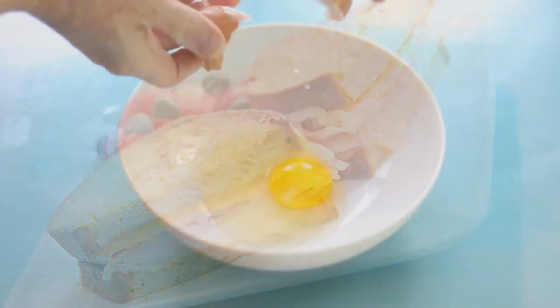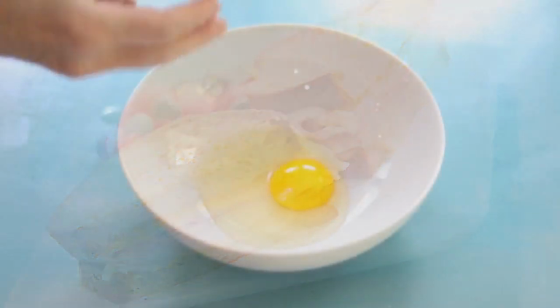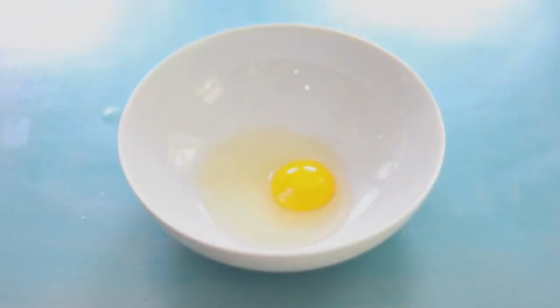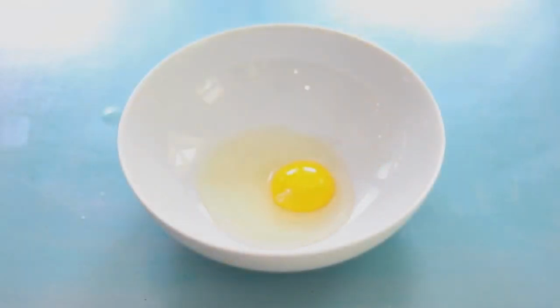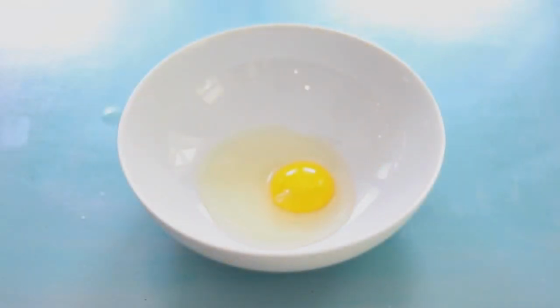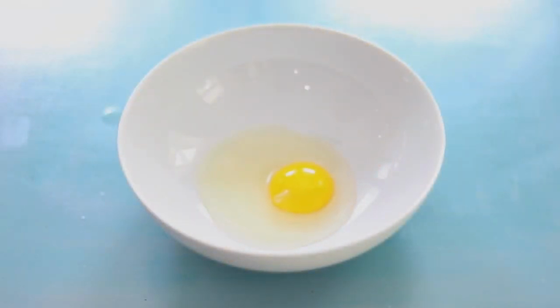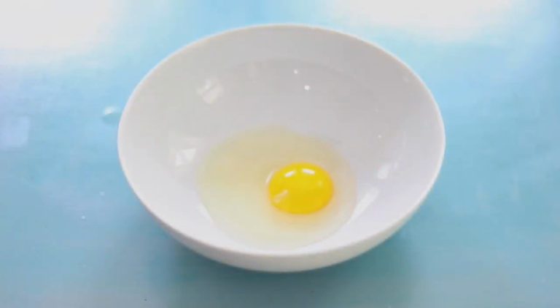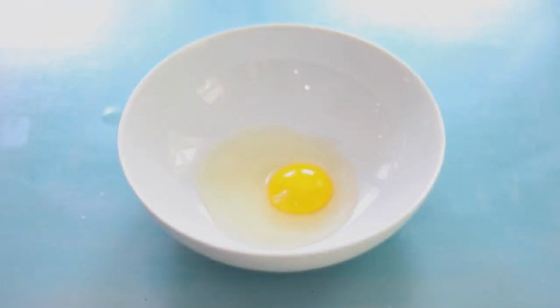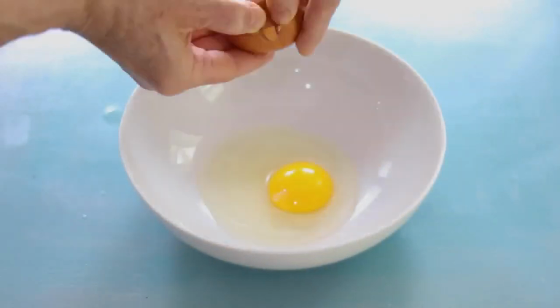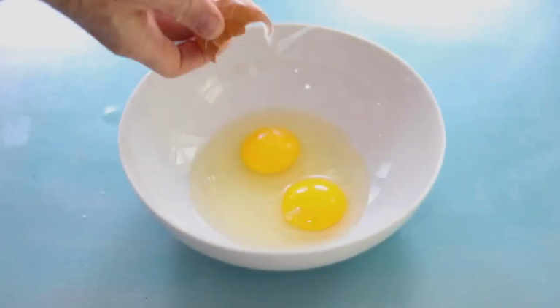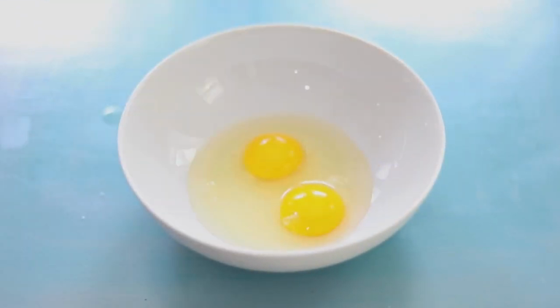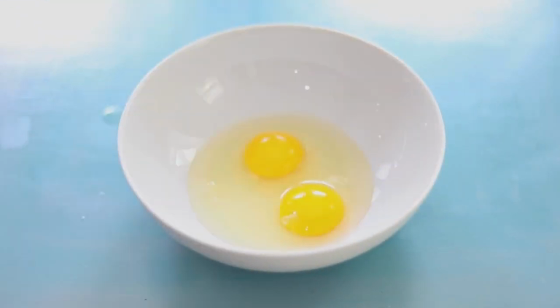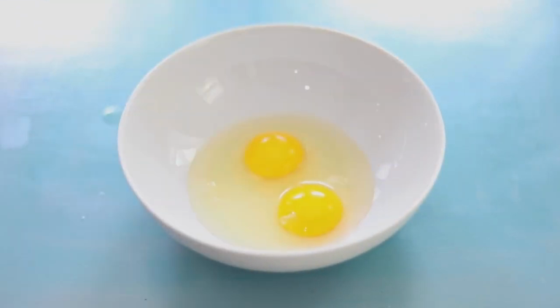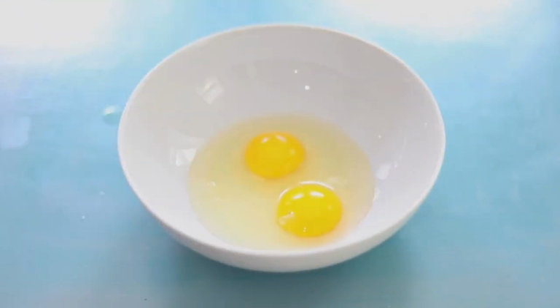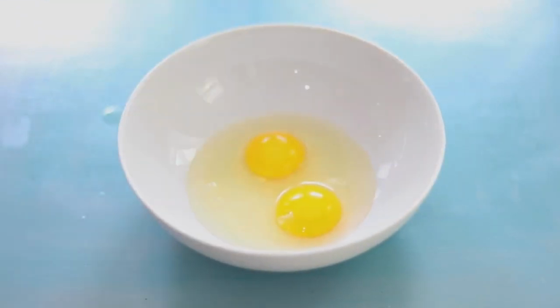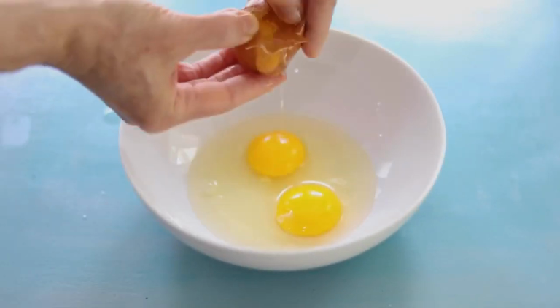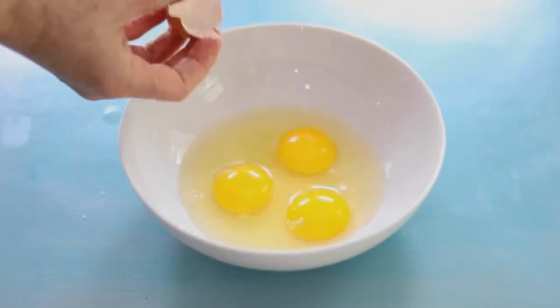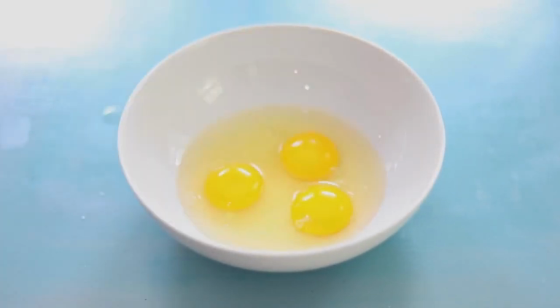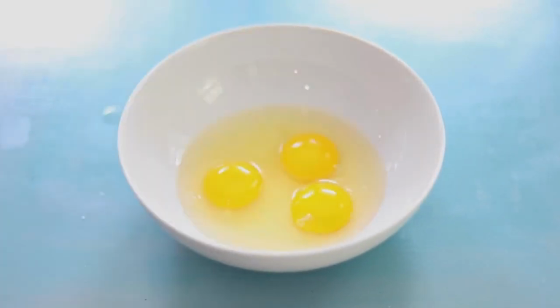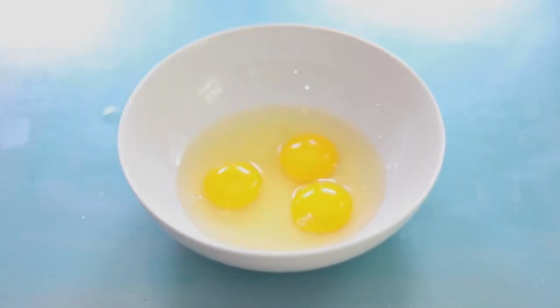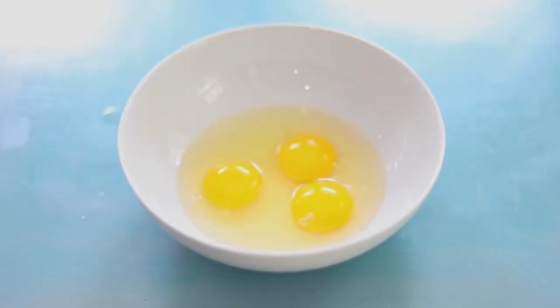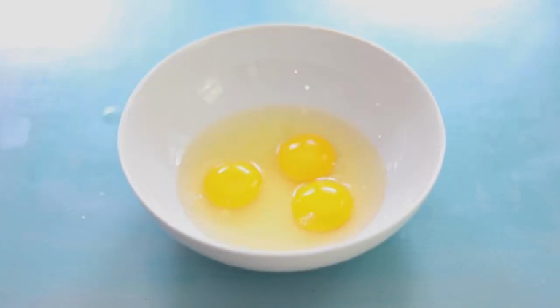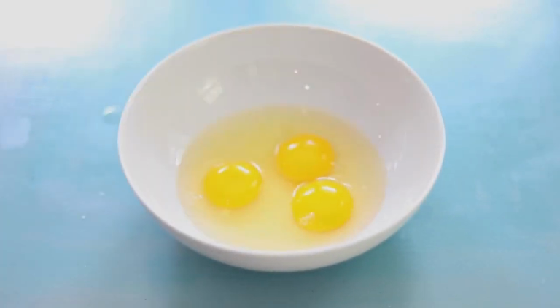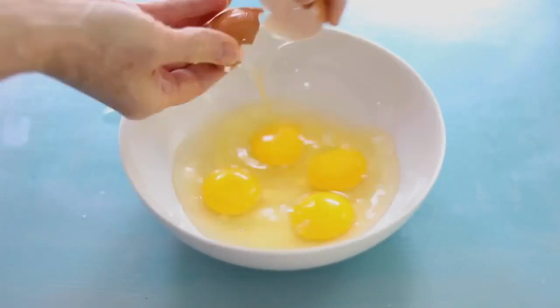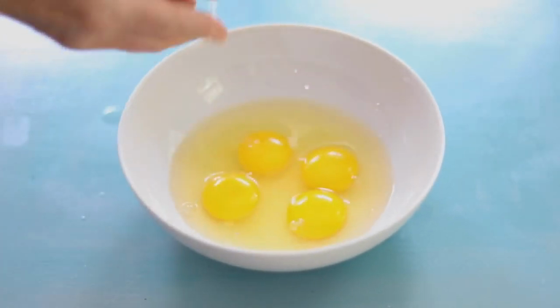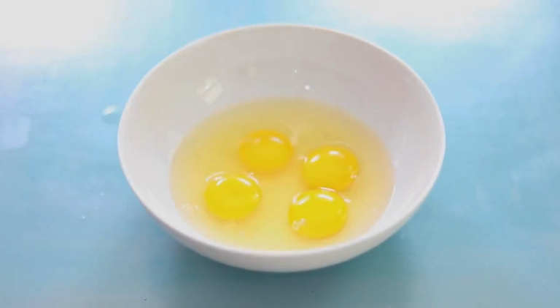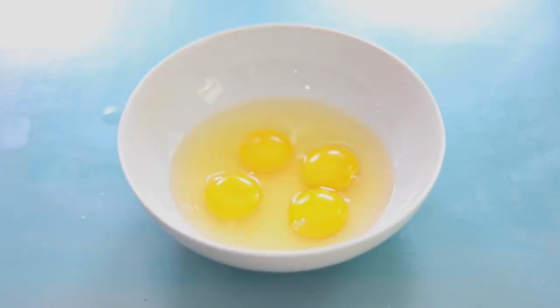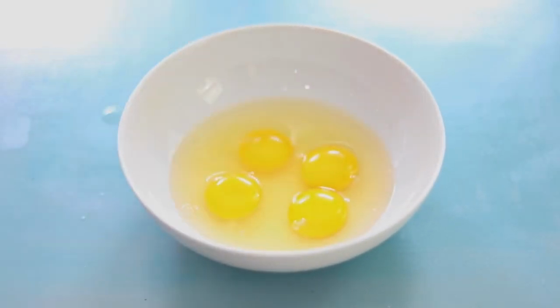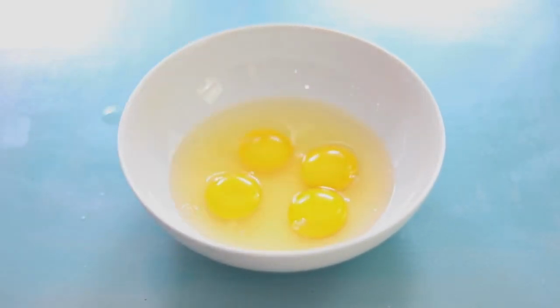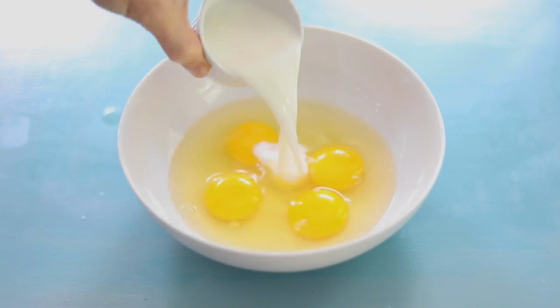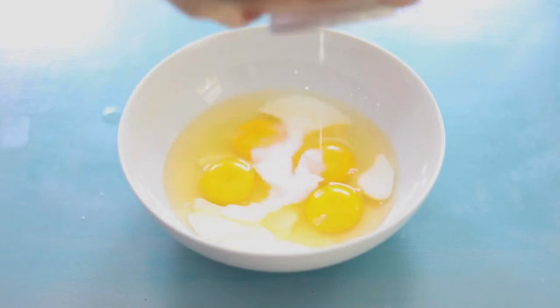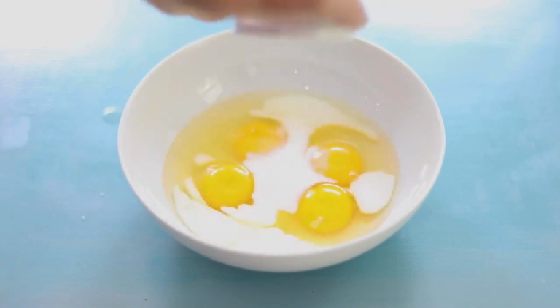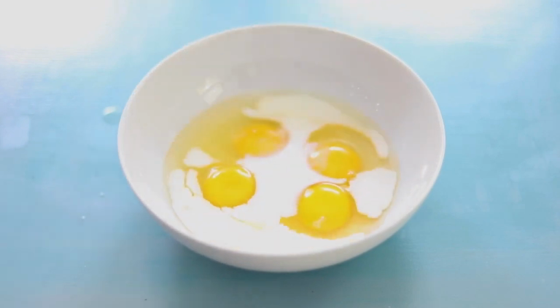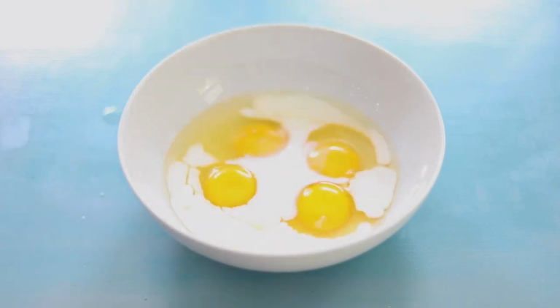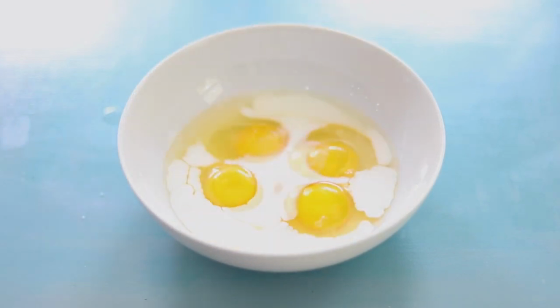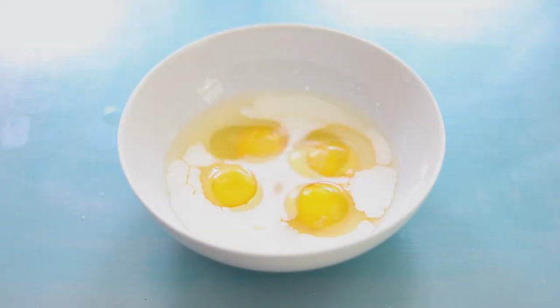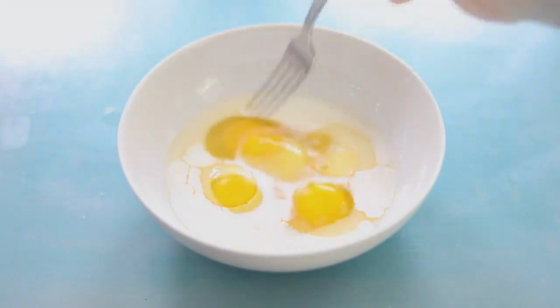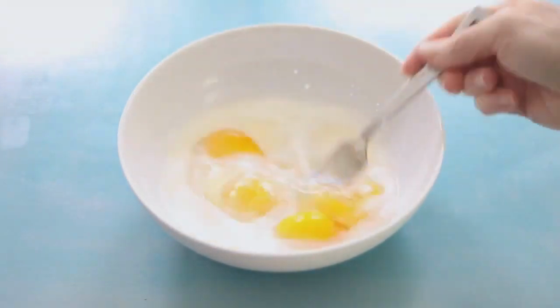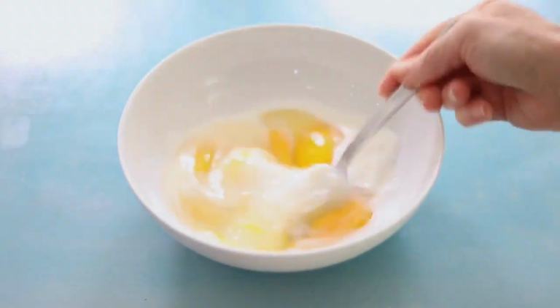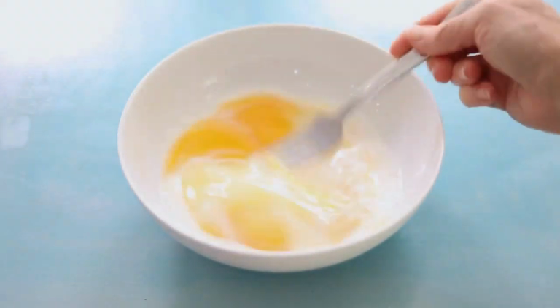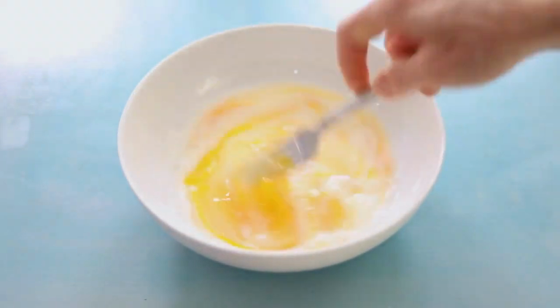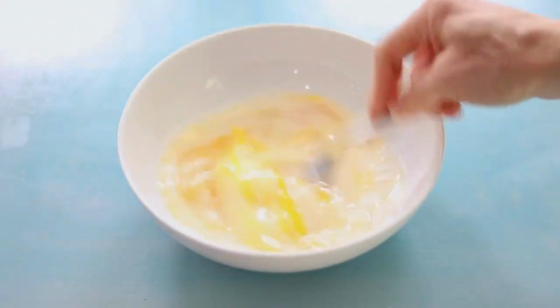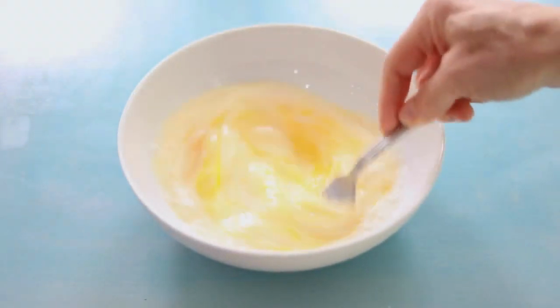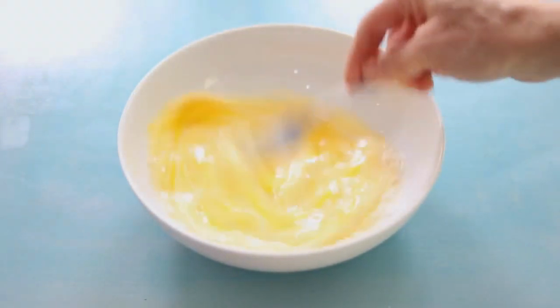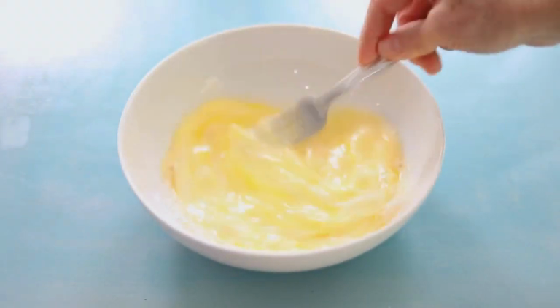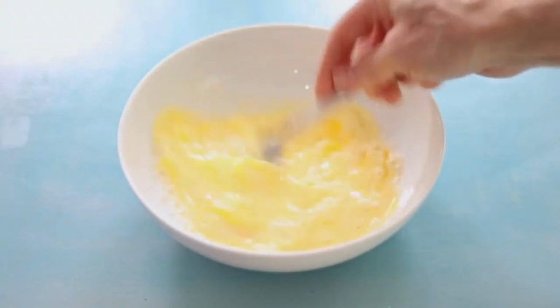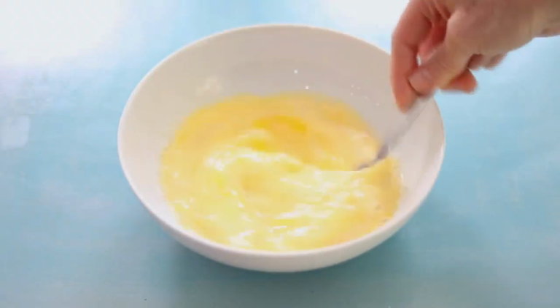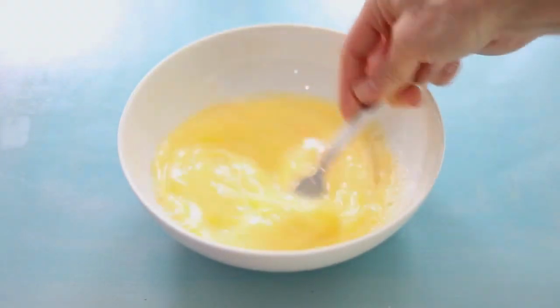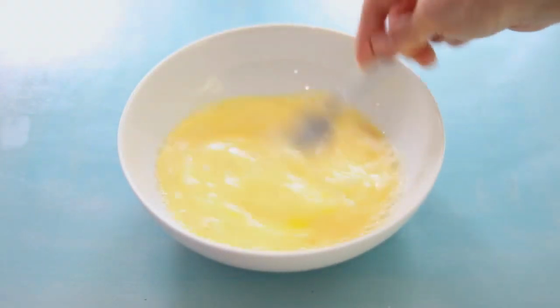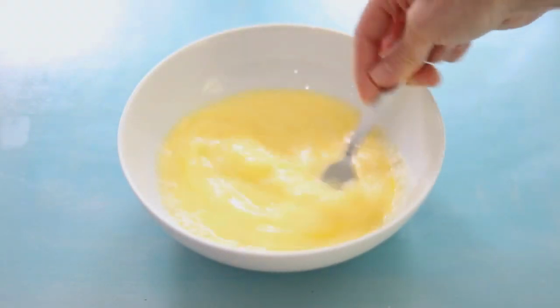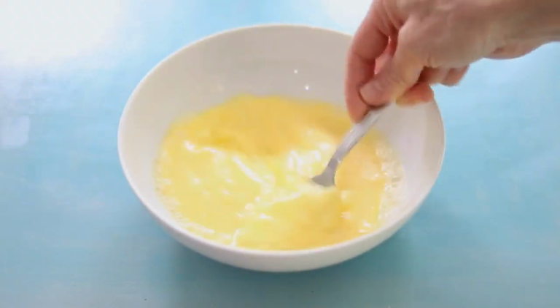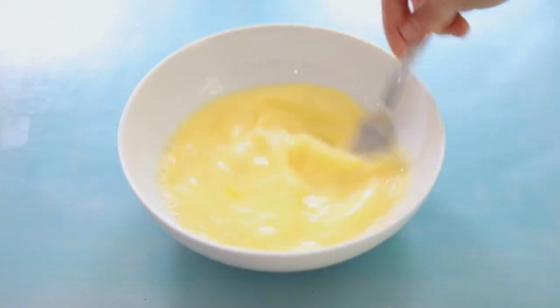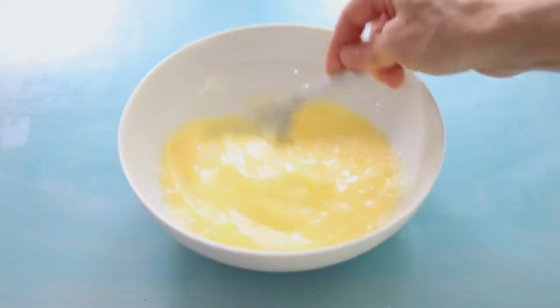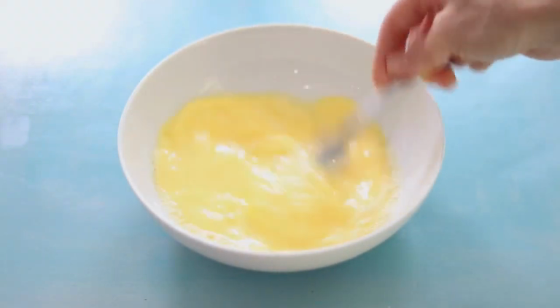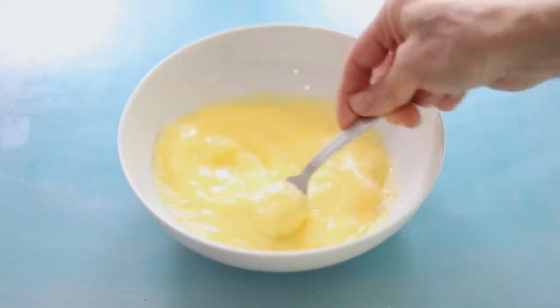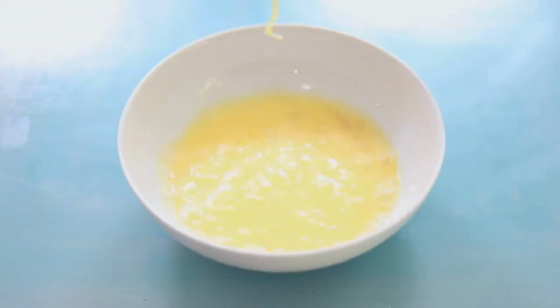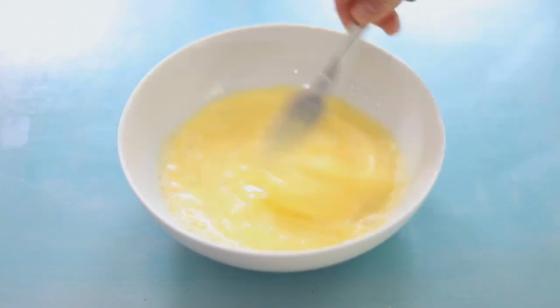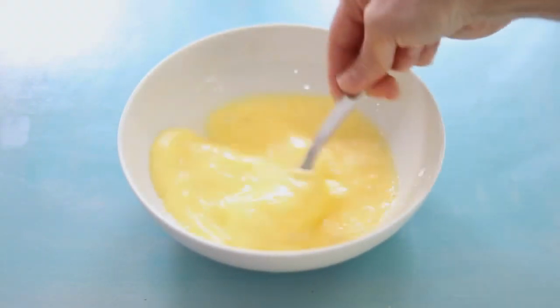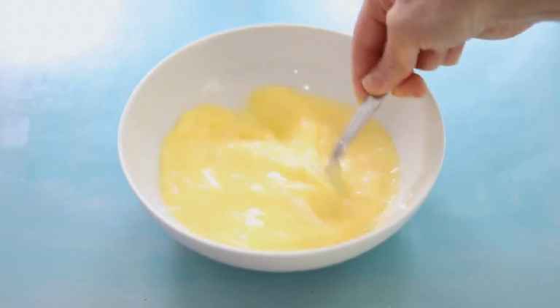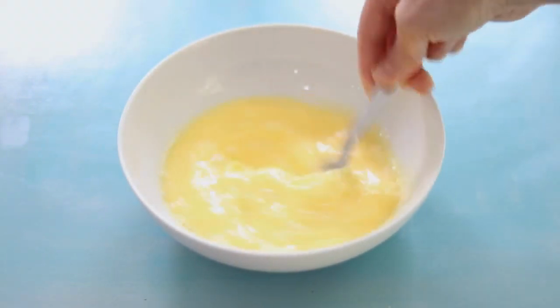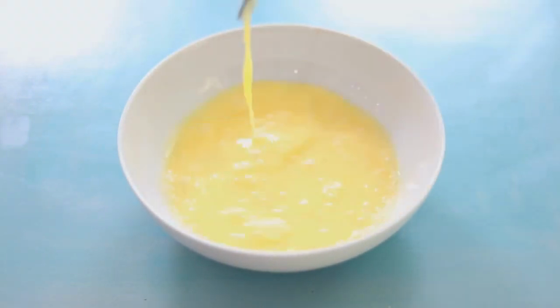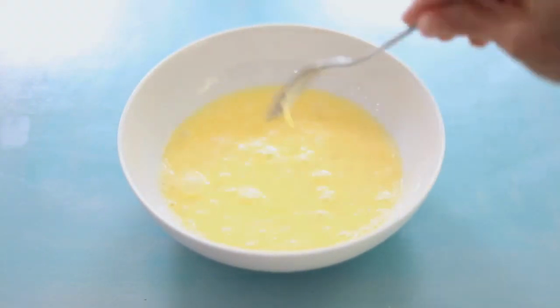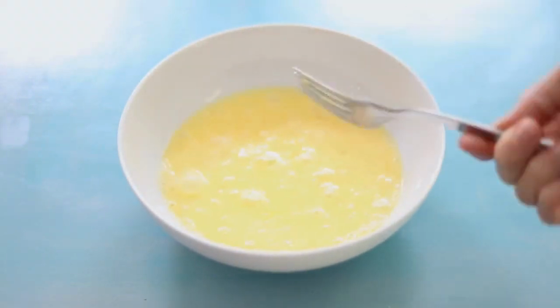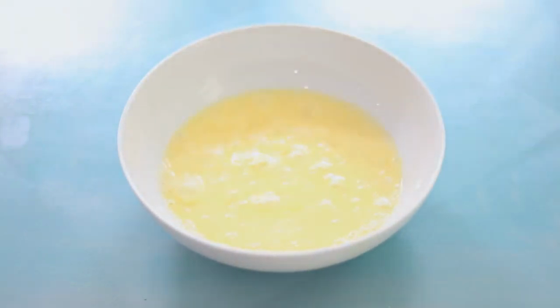Start by combining fresh eggs and milk in a wide shallow dish or bowl. Mix with a fork to combine them very well.